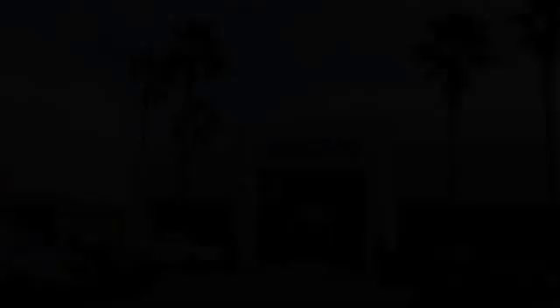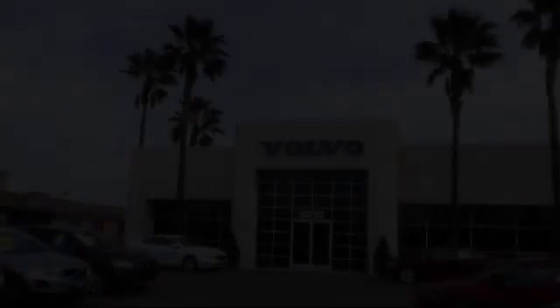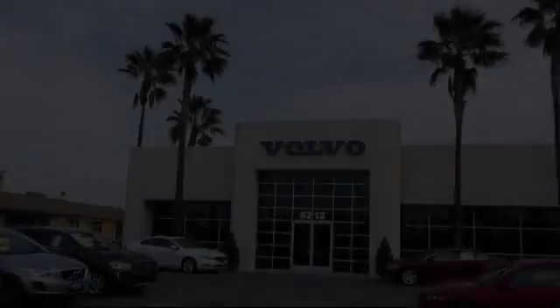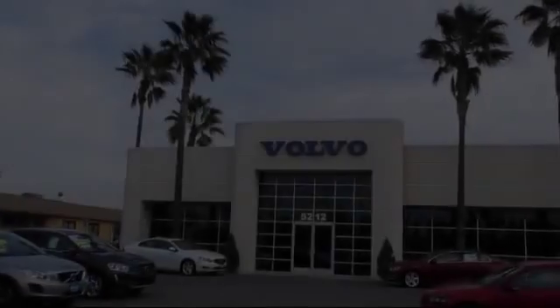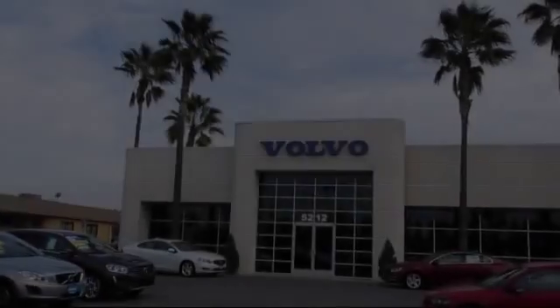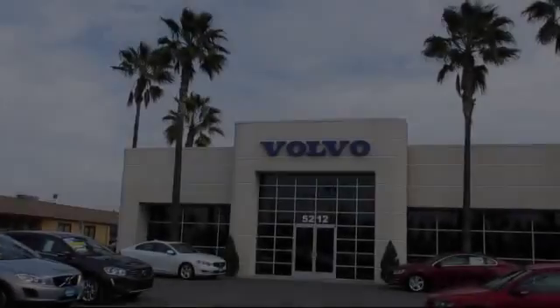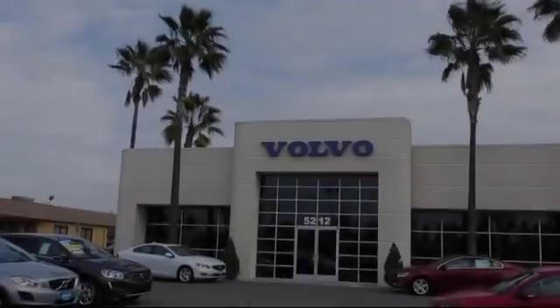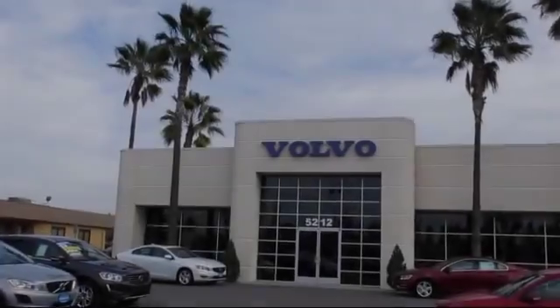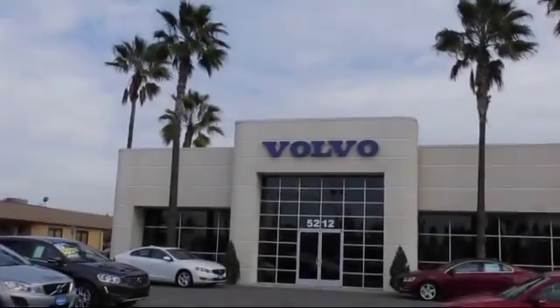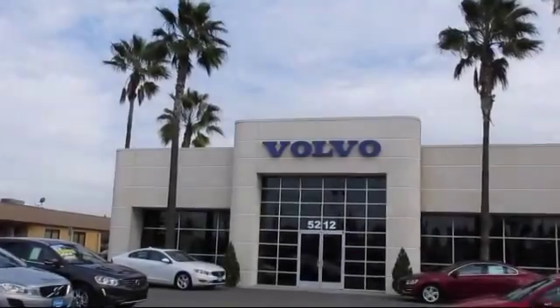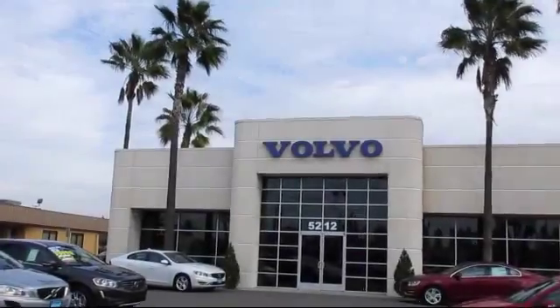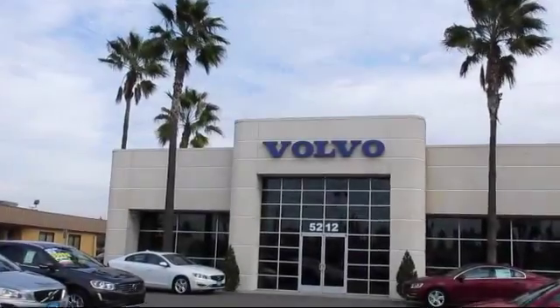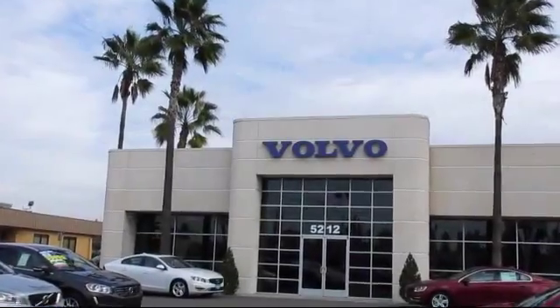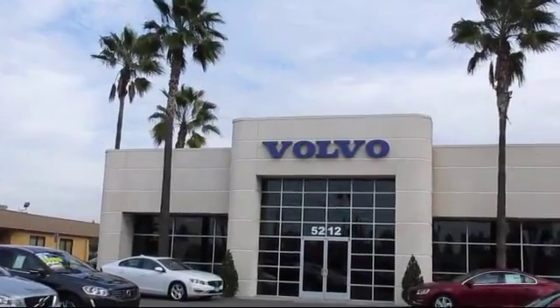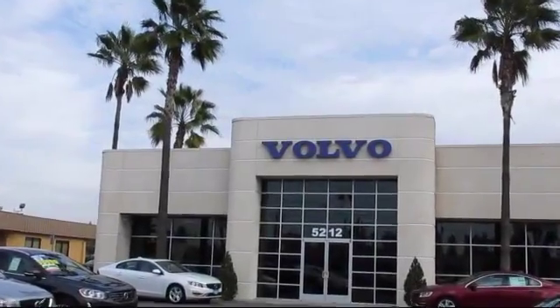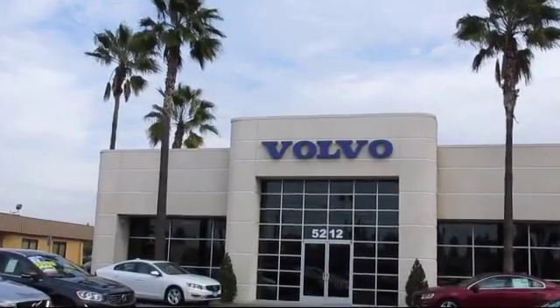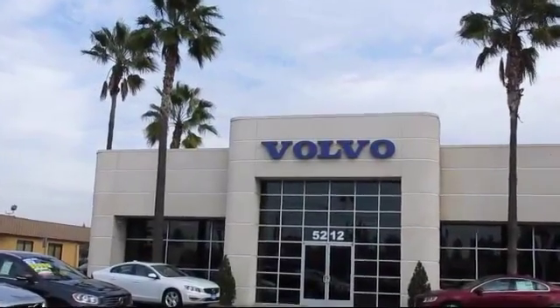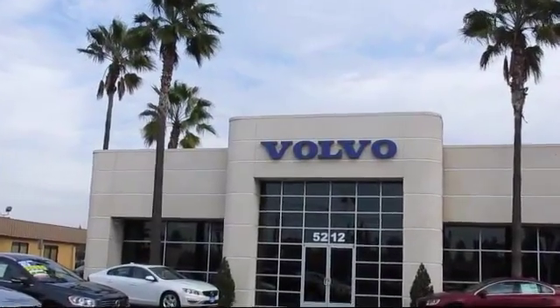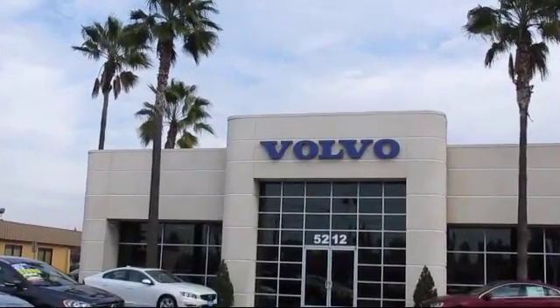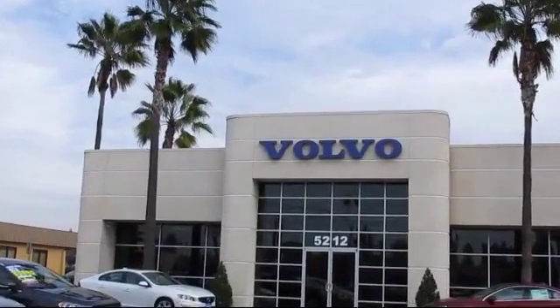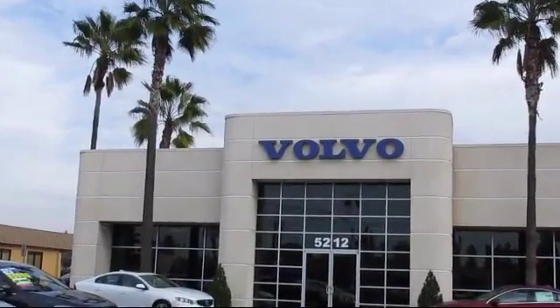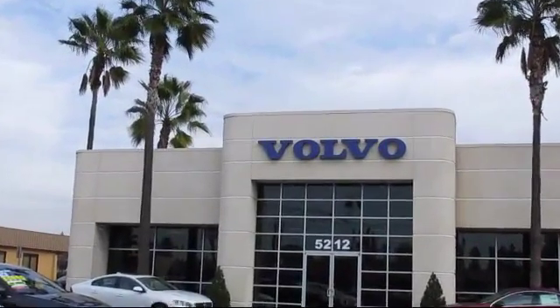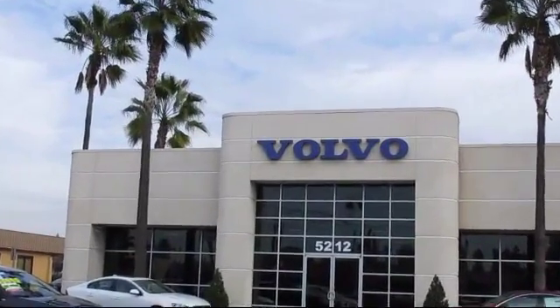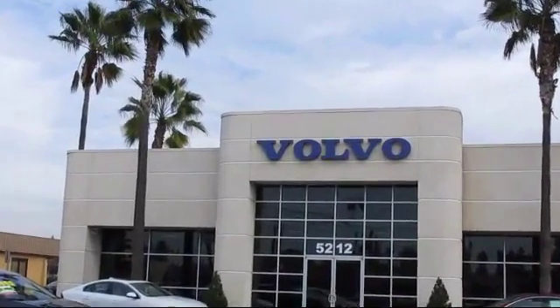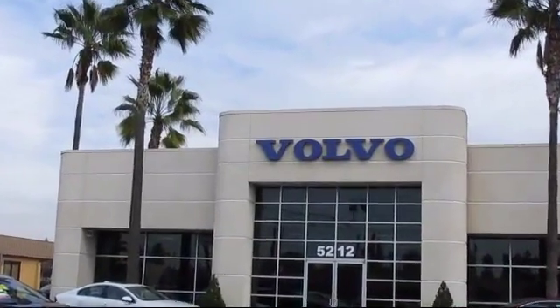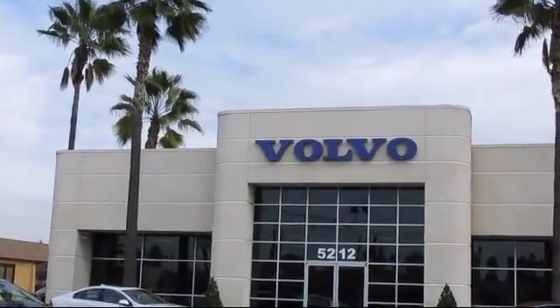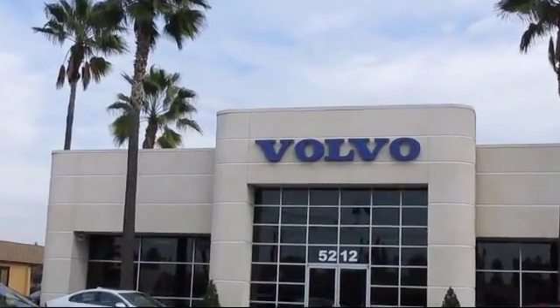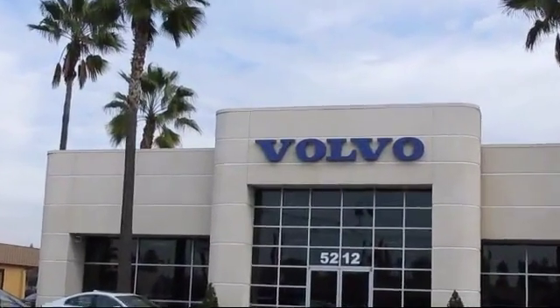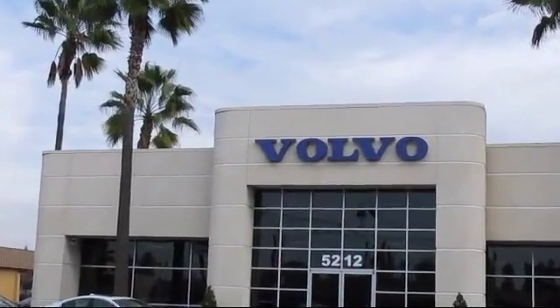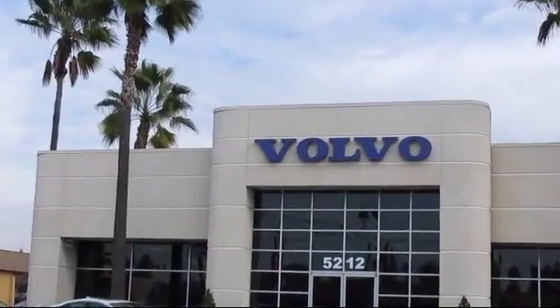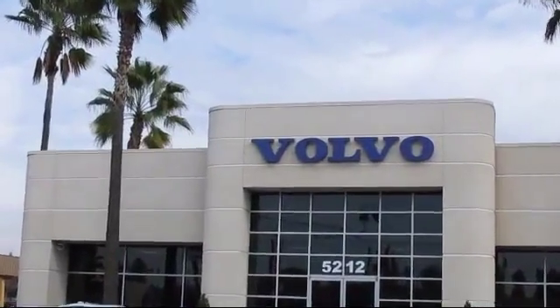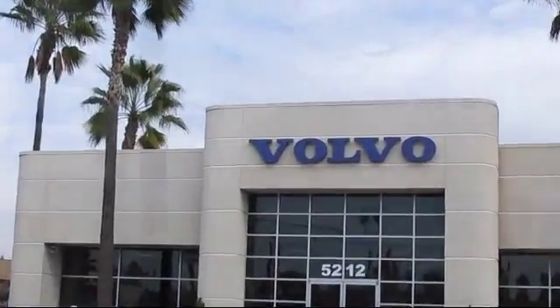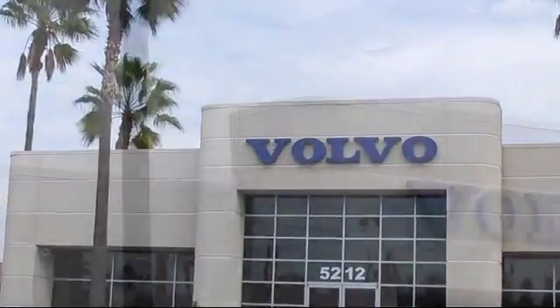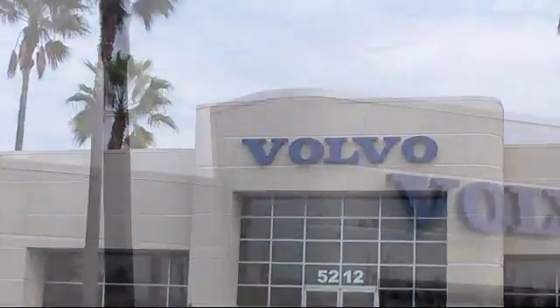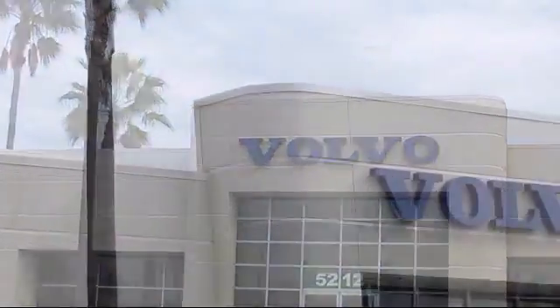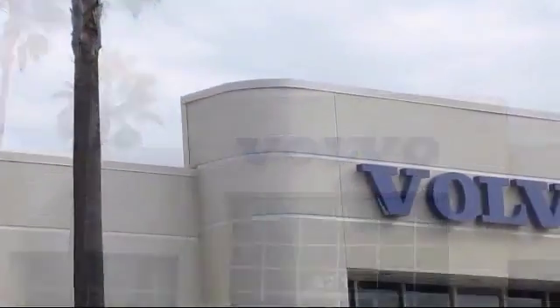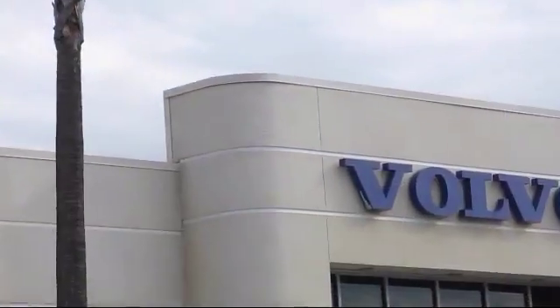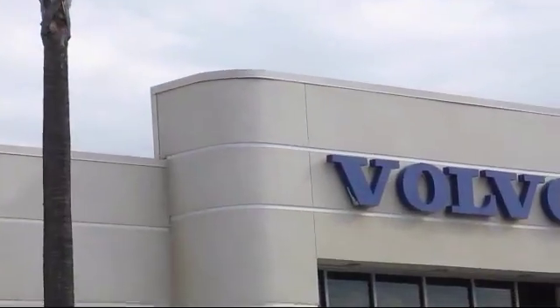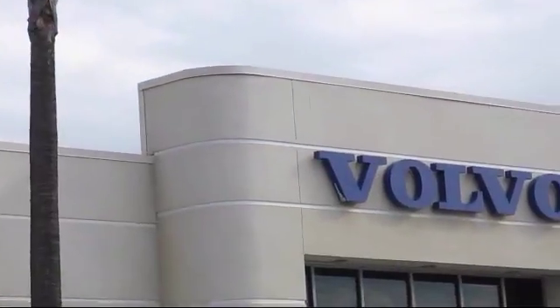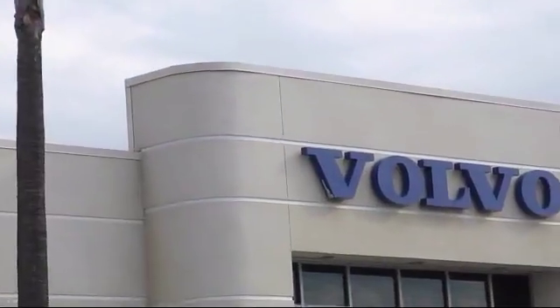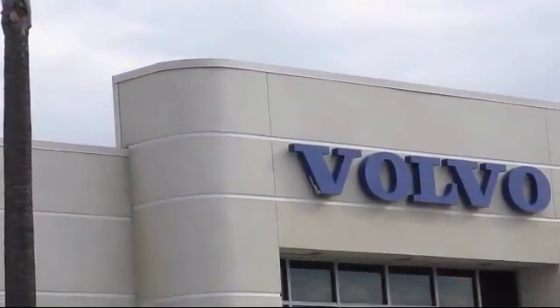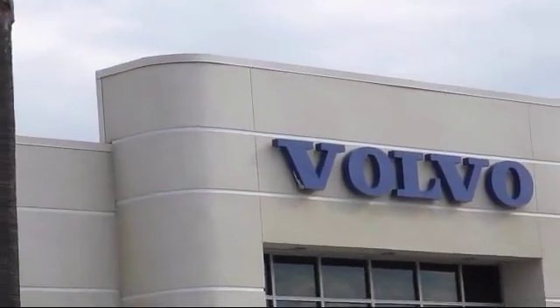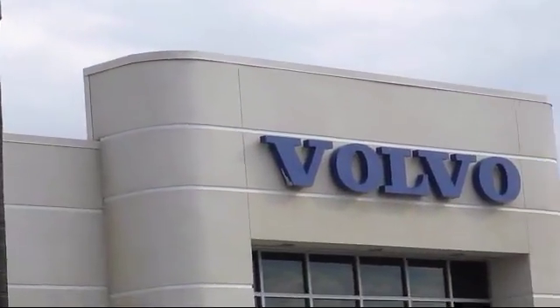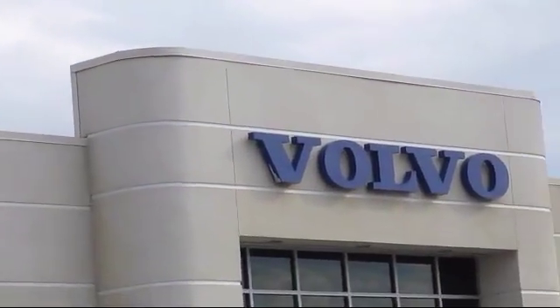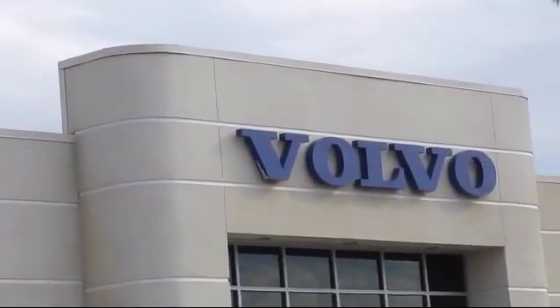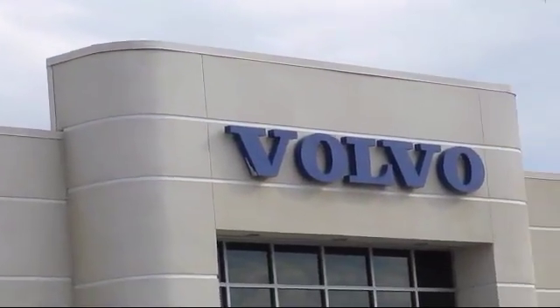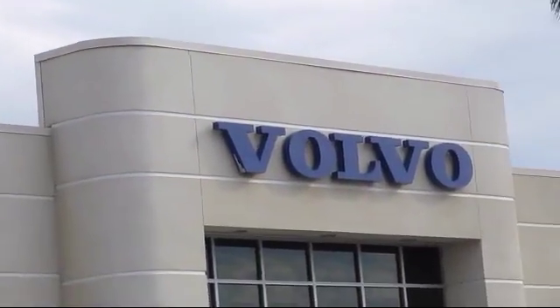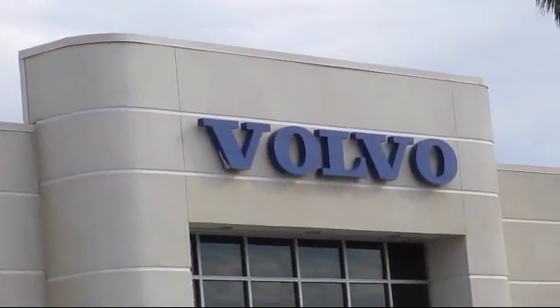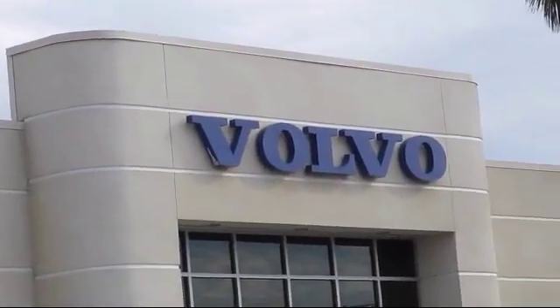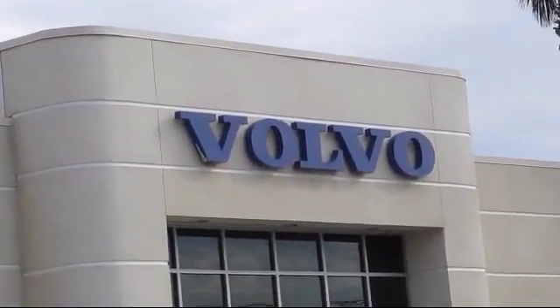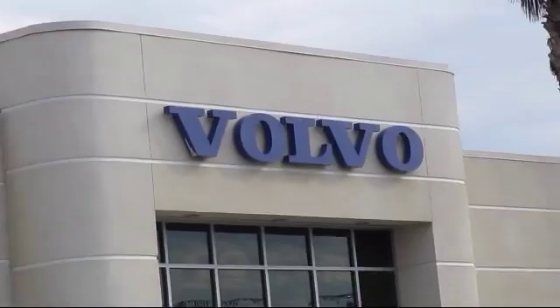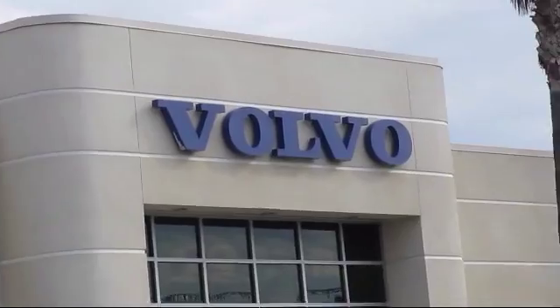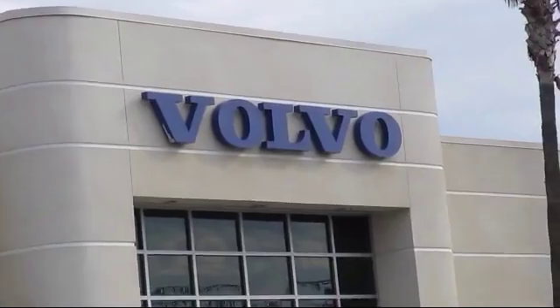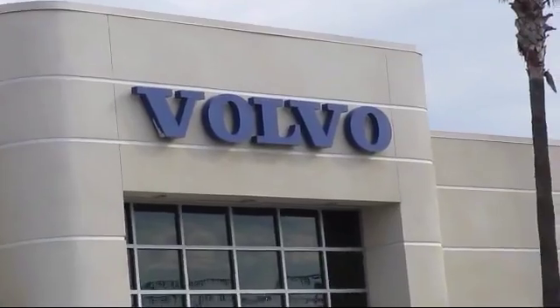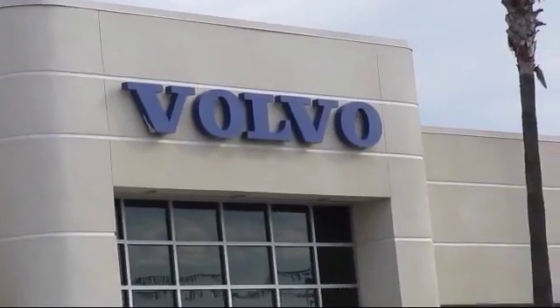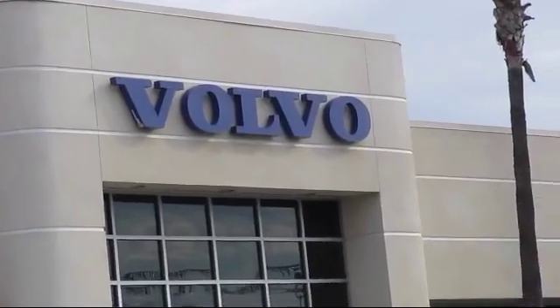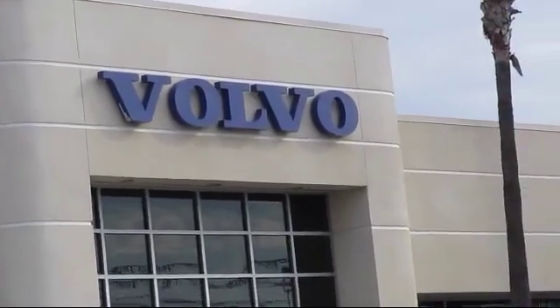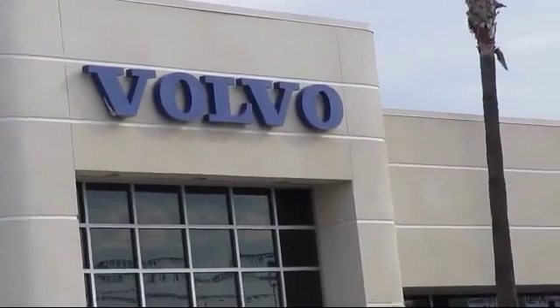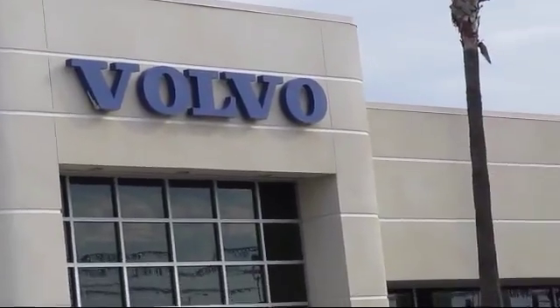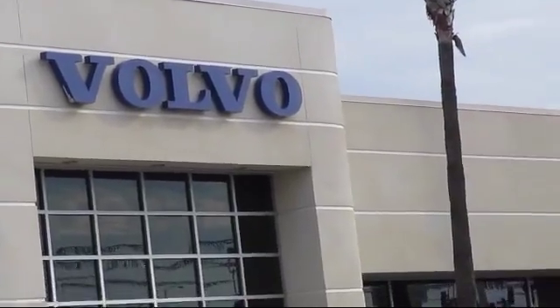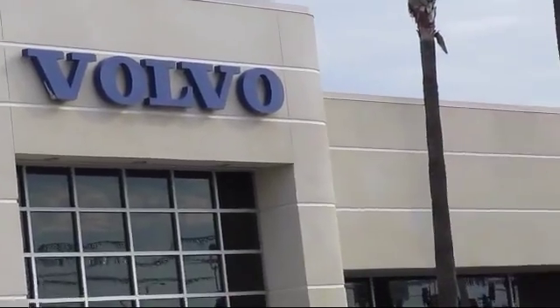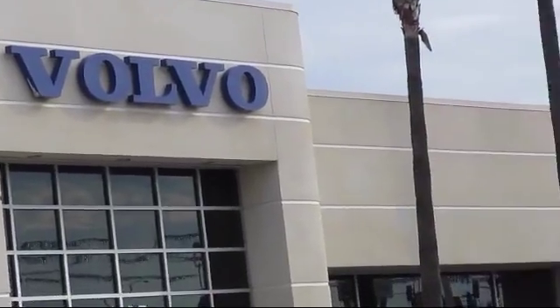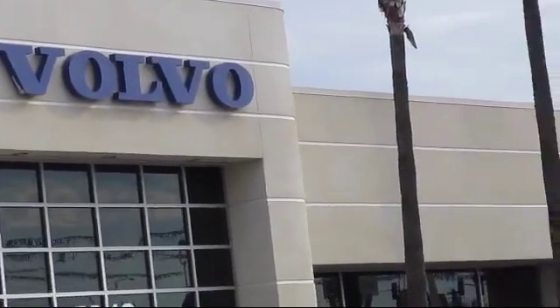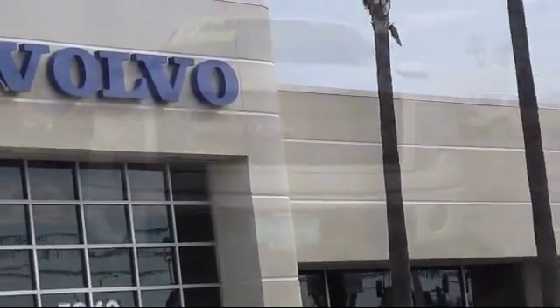Volvo of Fresno is proud to present another vehicle from our great selection of quality pre-owned cars, trucks, and SUVs.